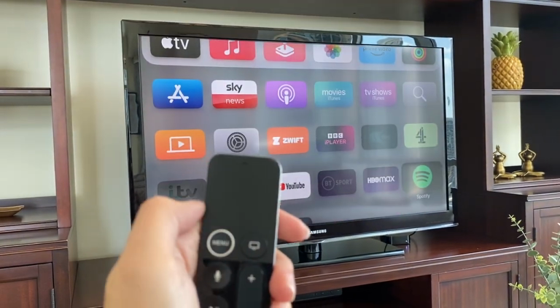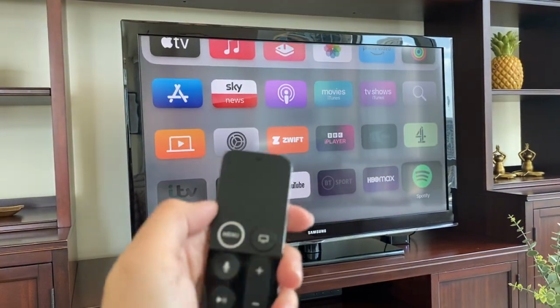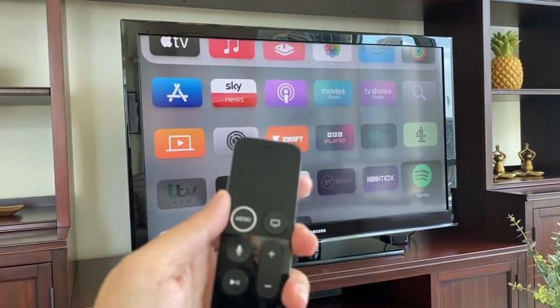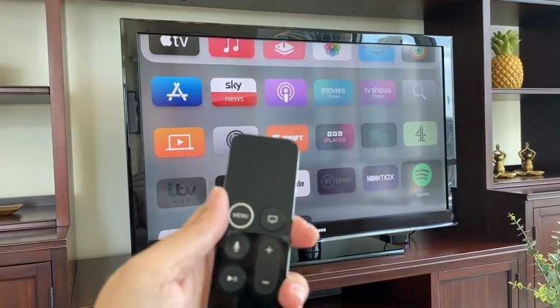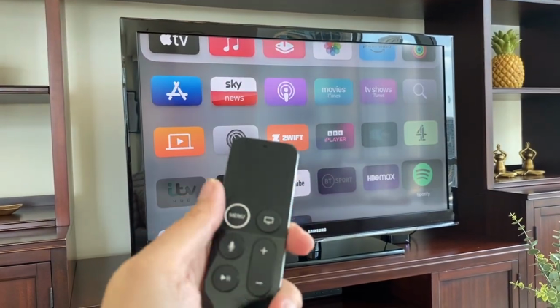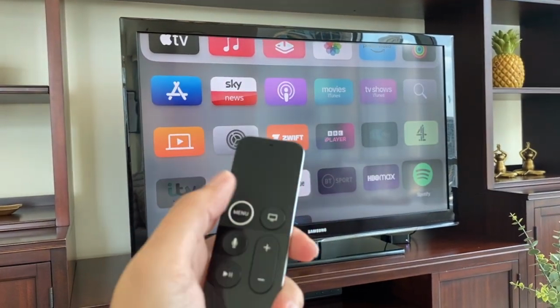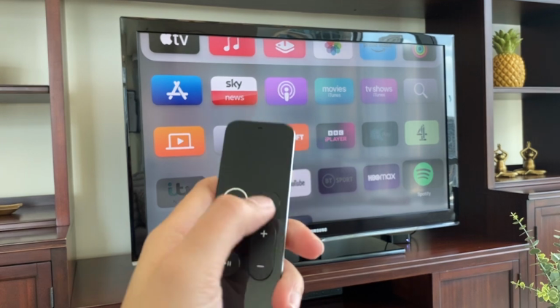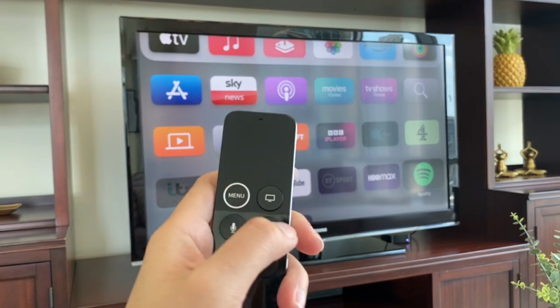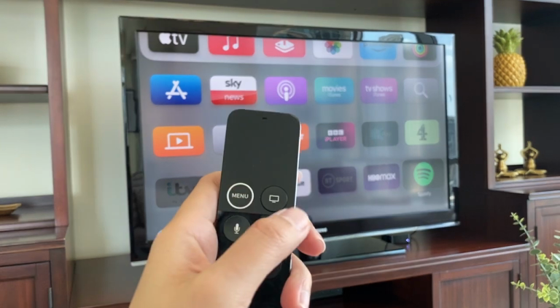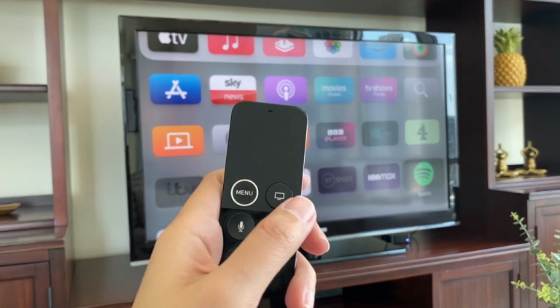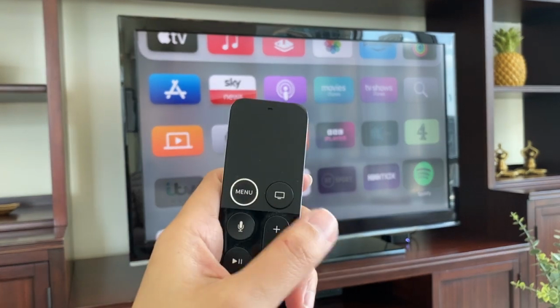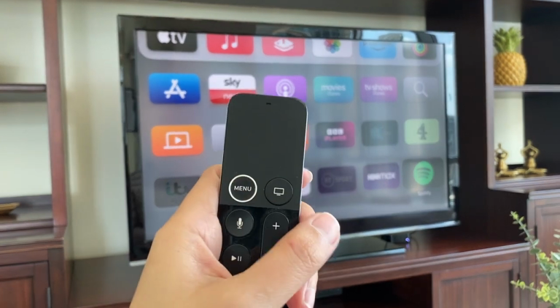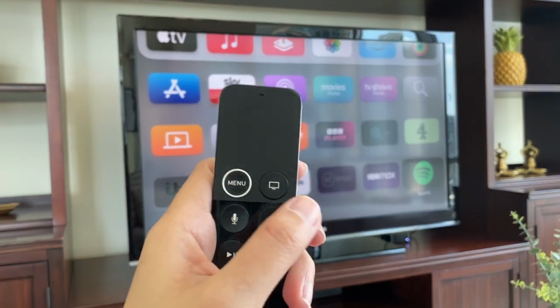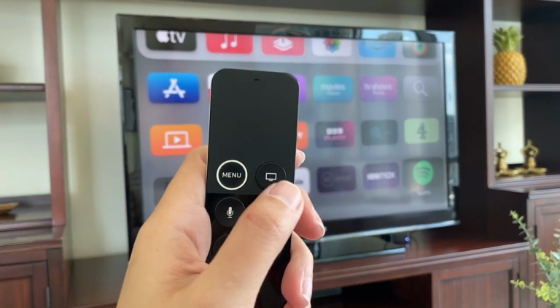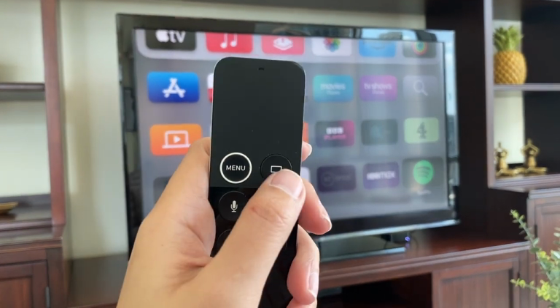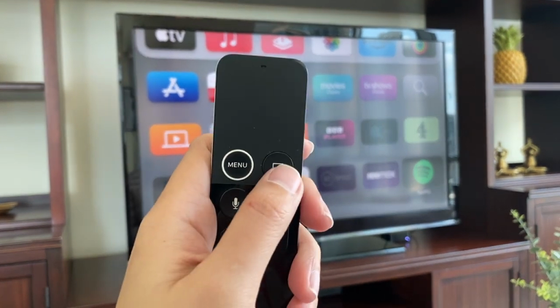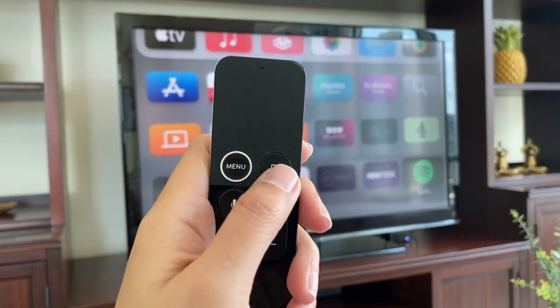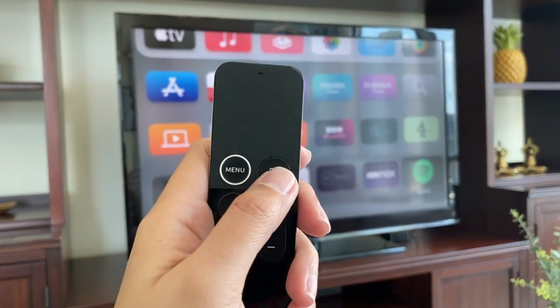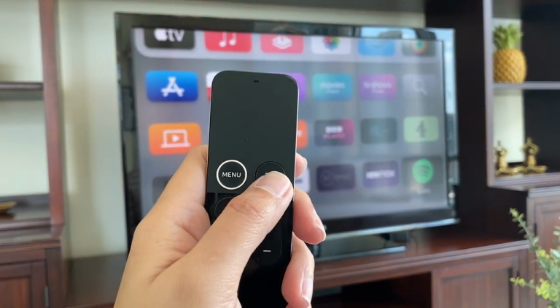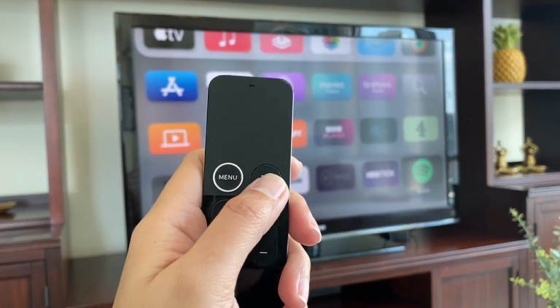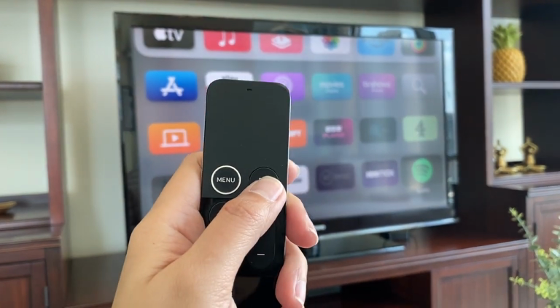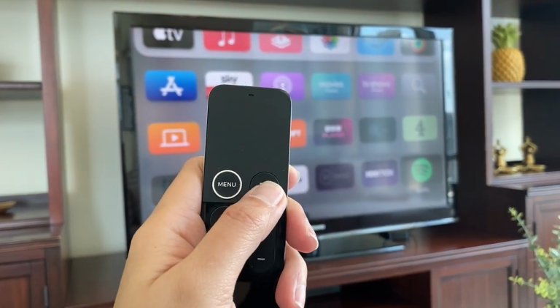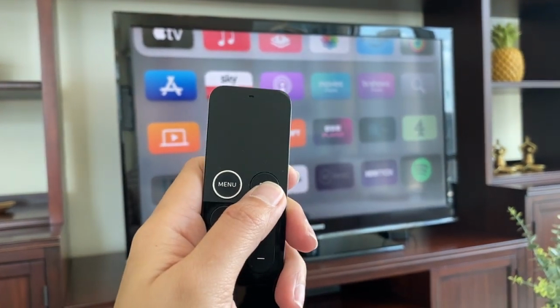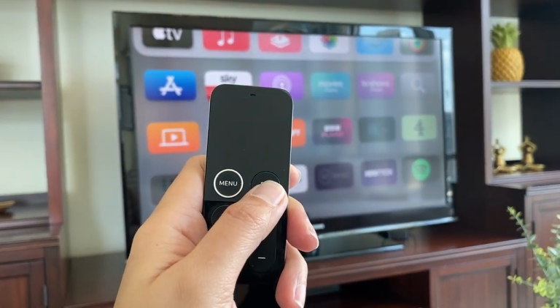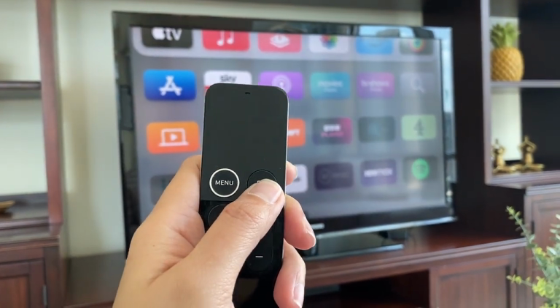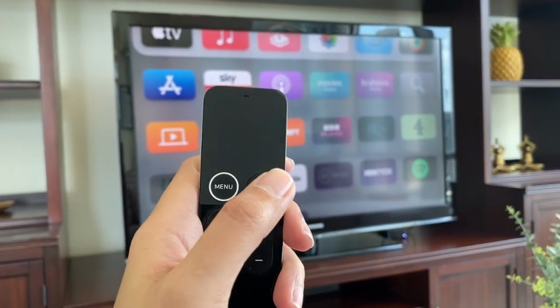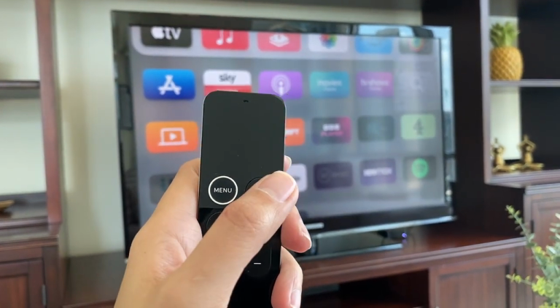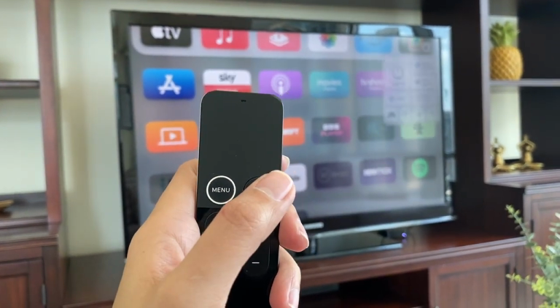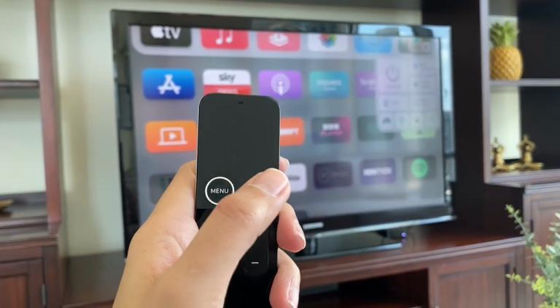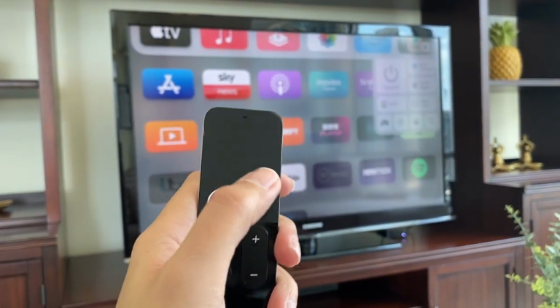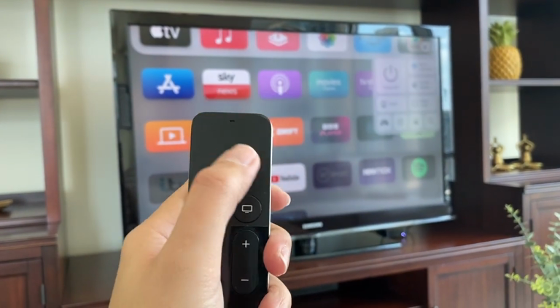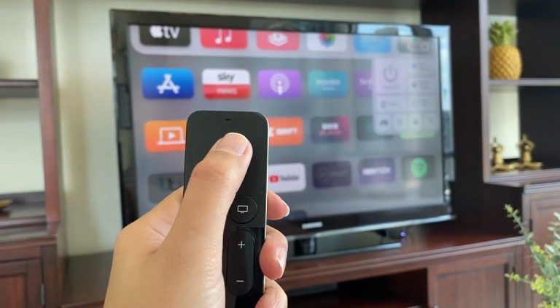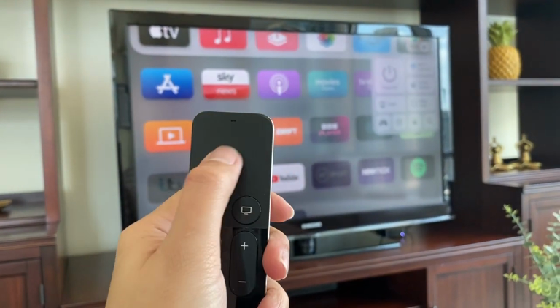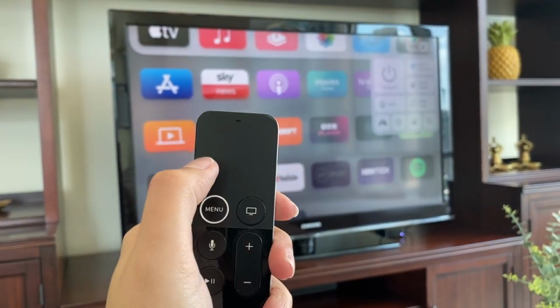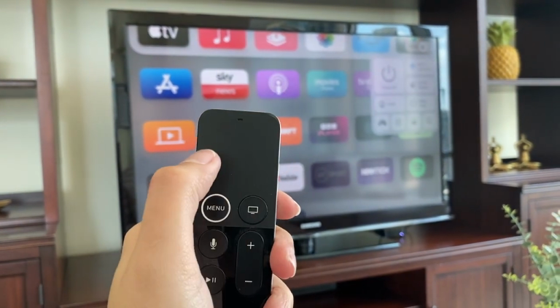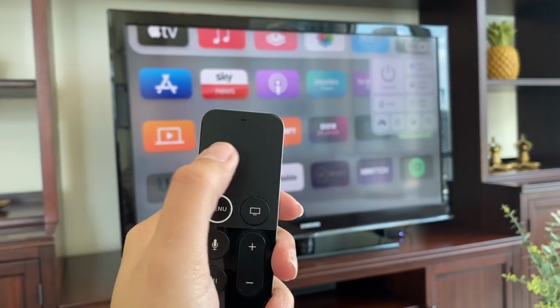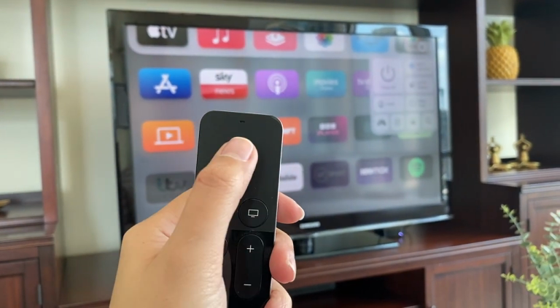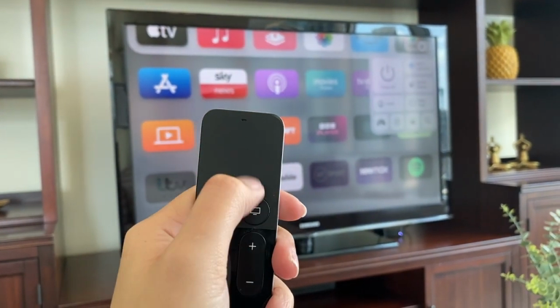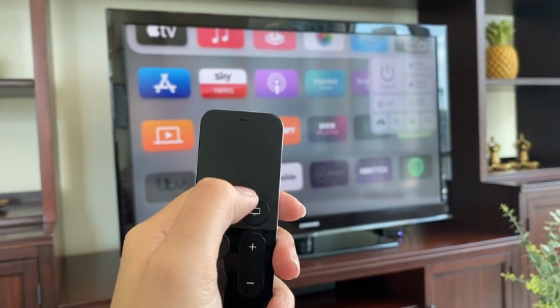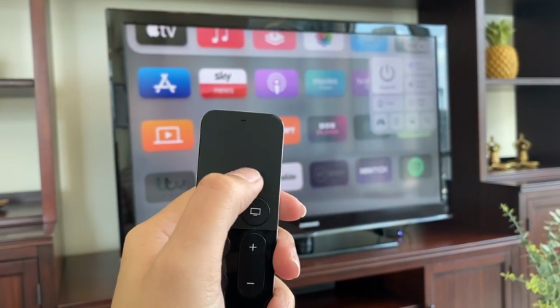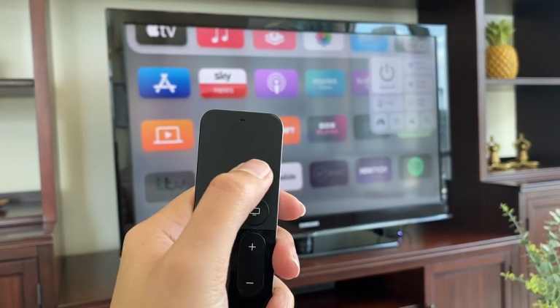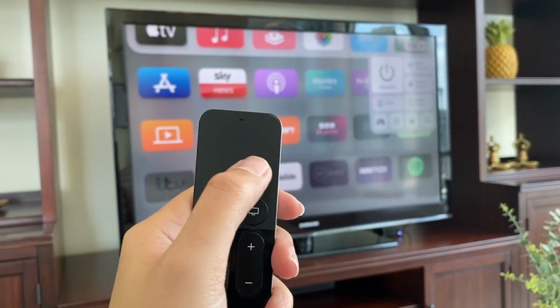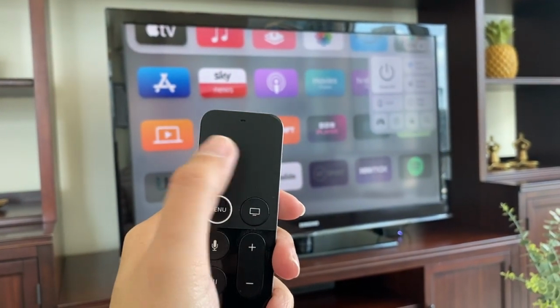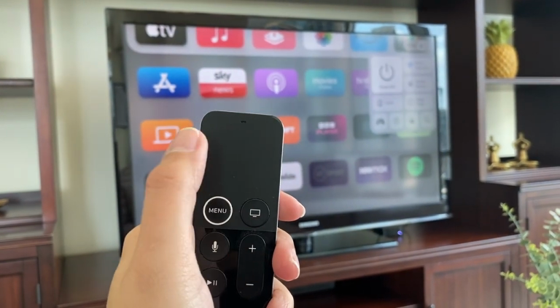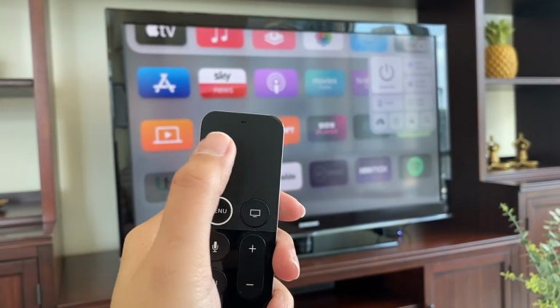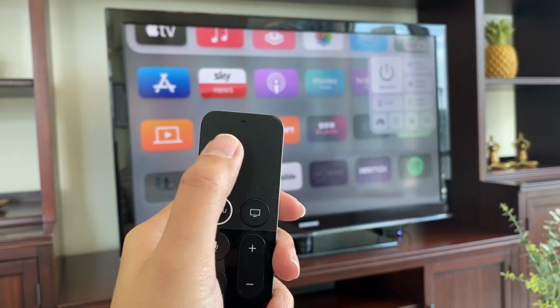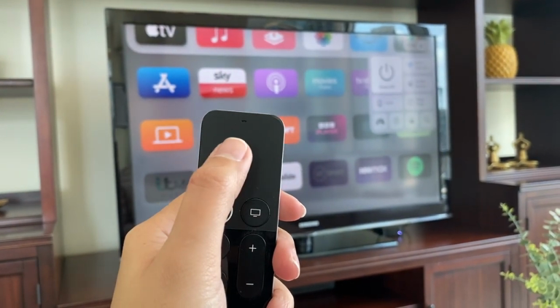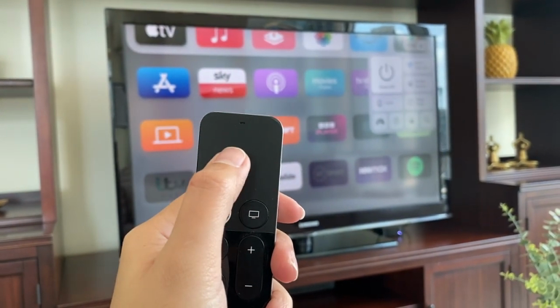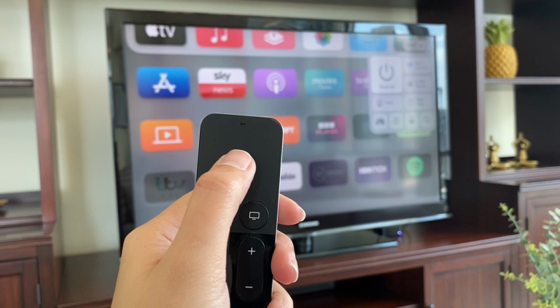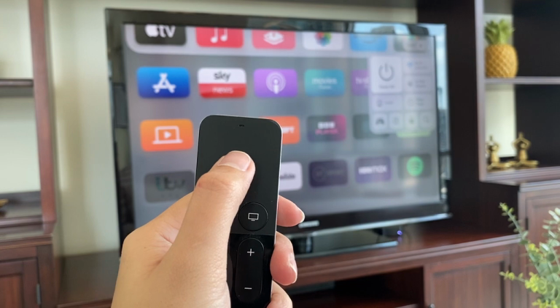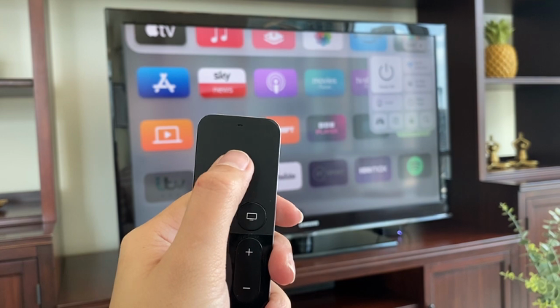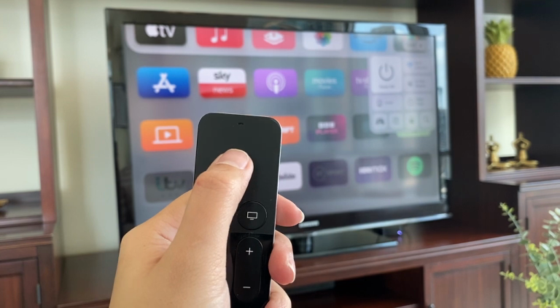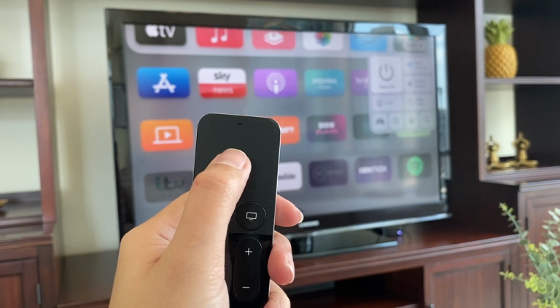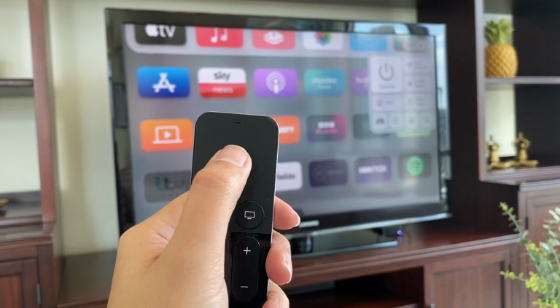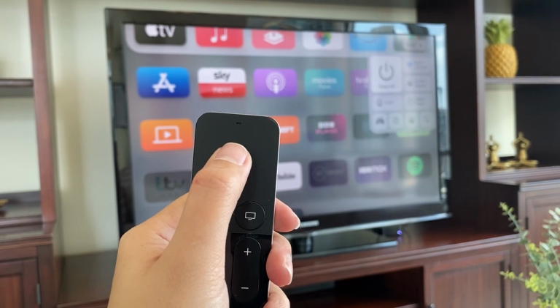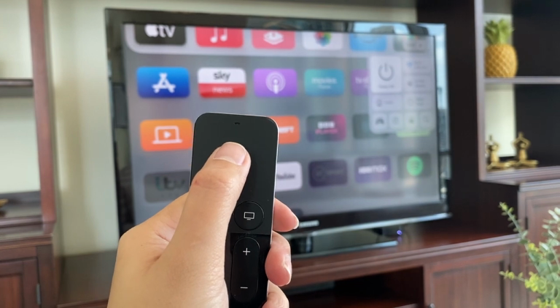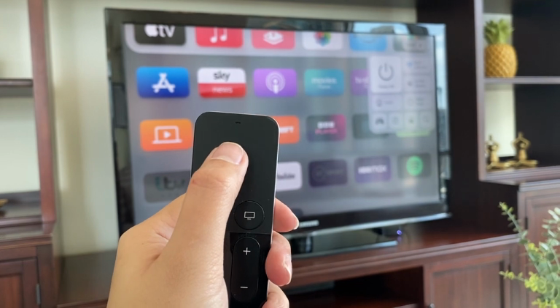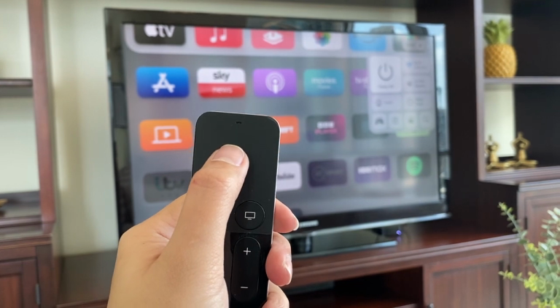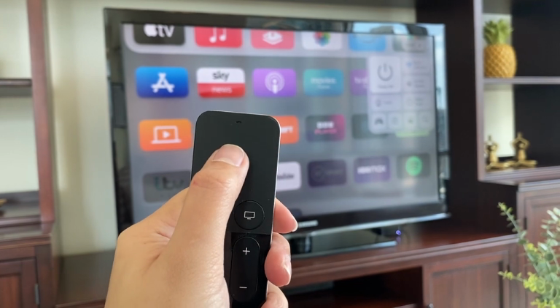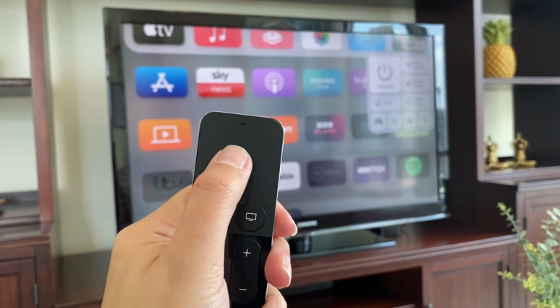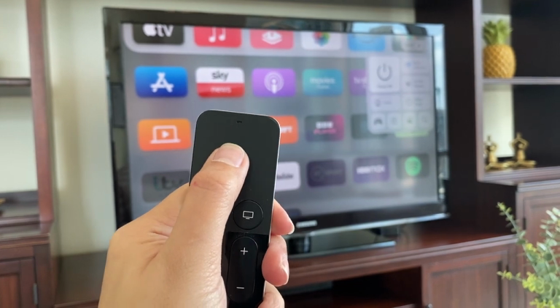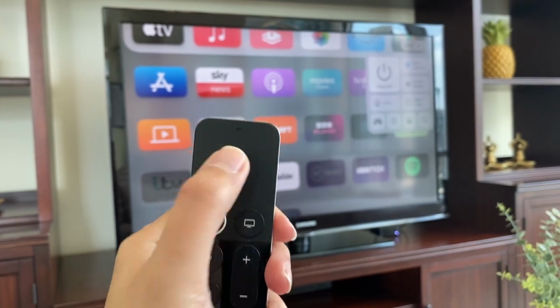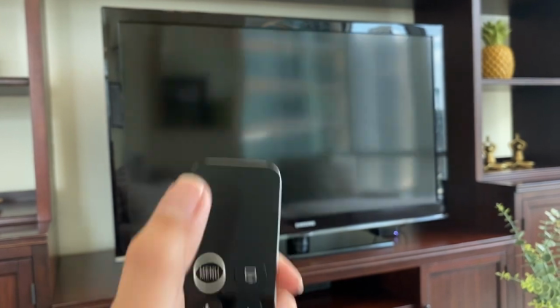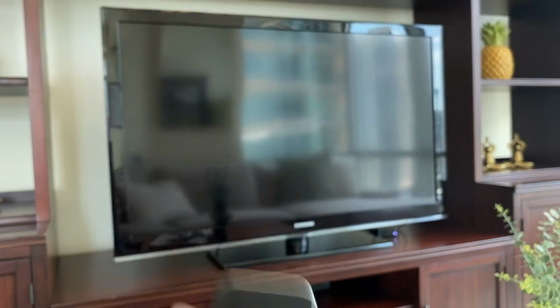To turn off, press this button right here, choose power off, and select.